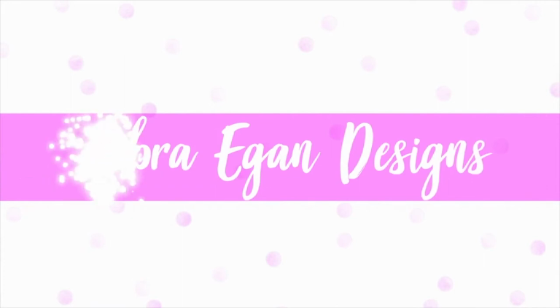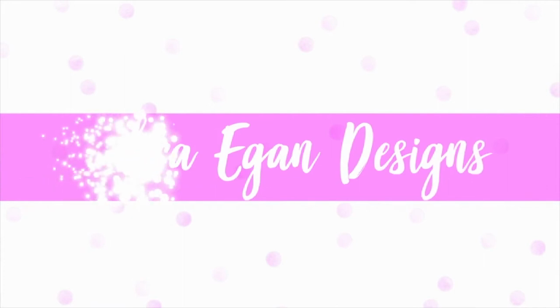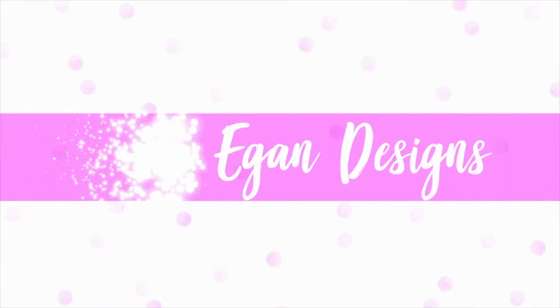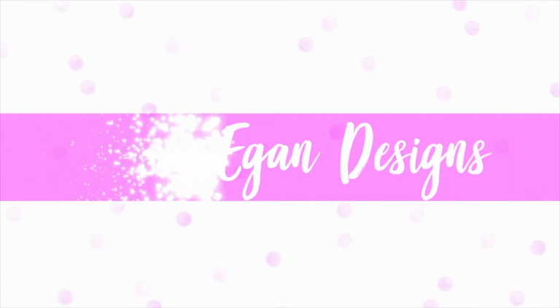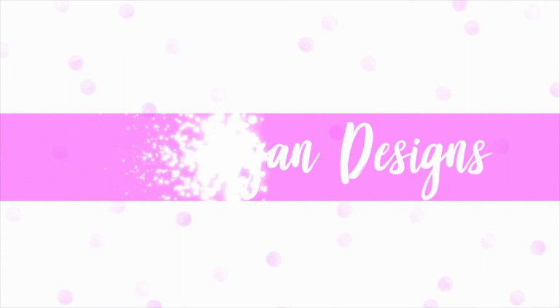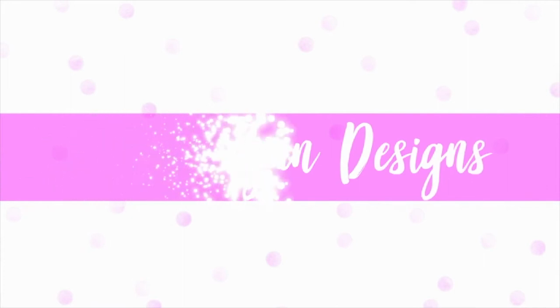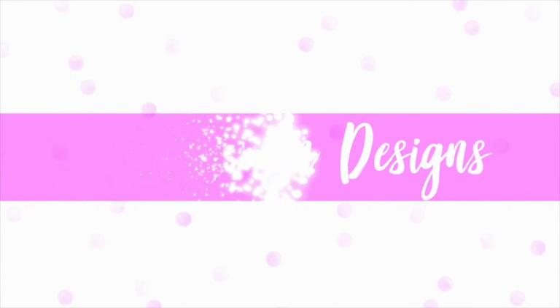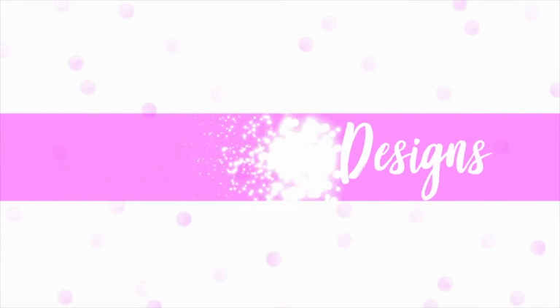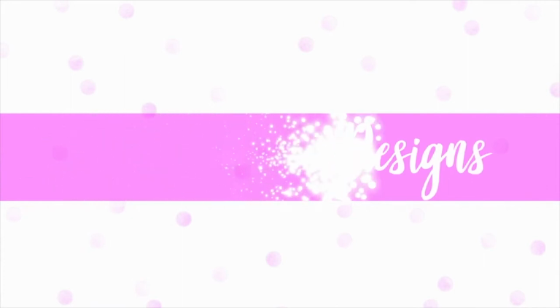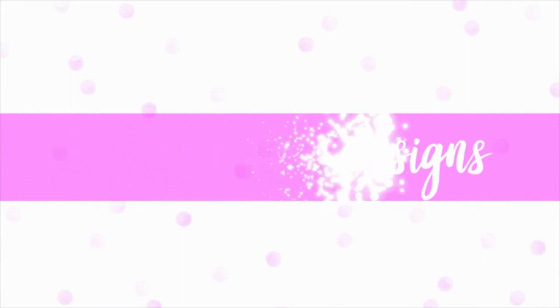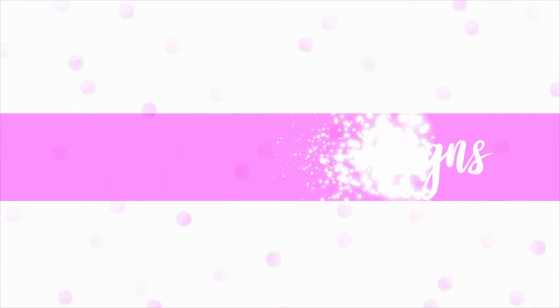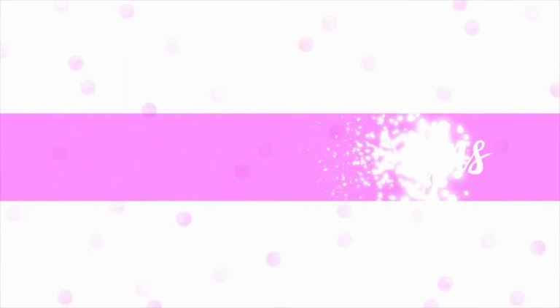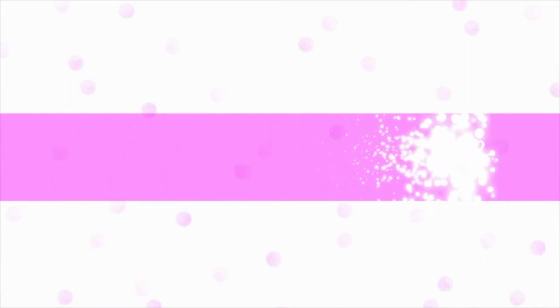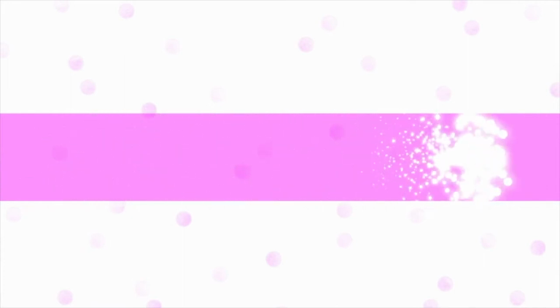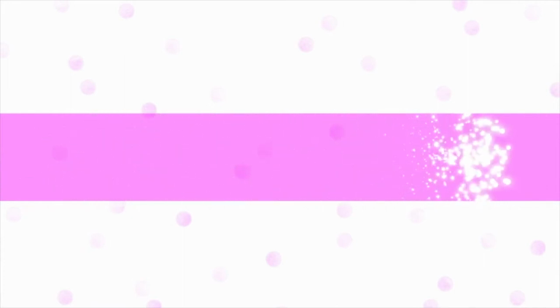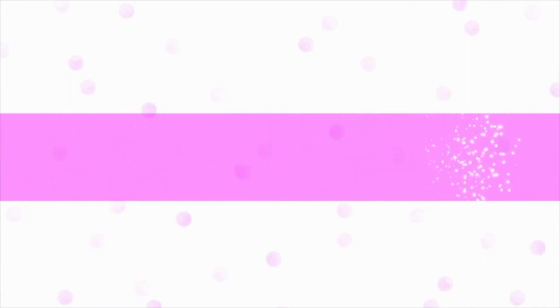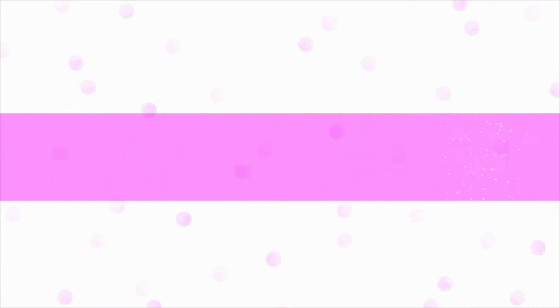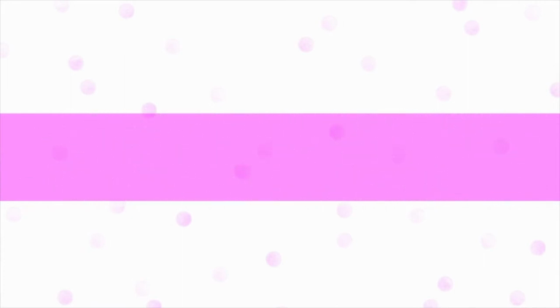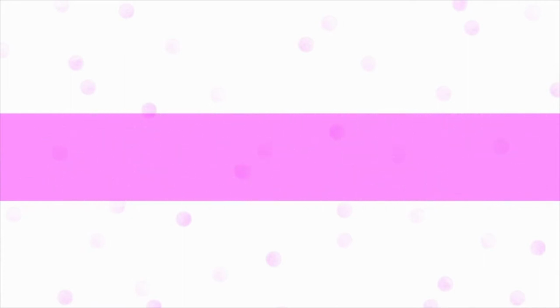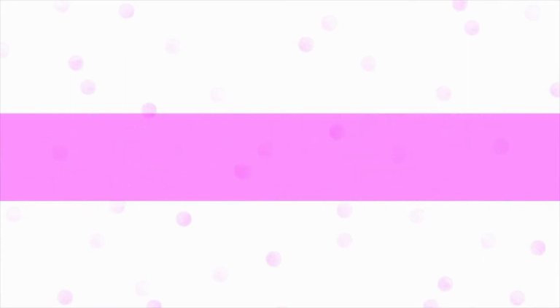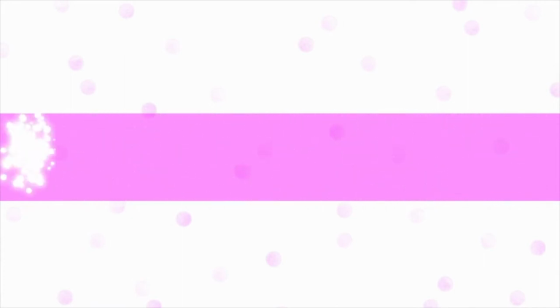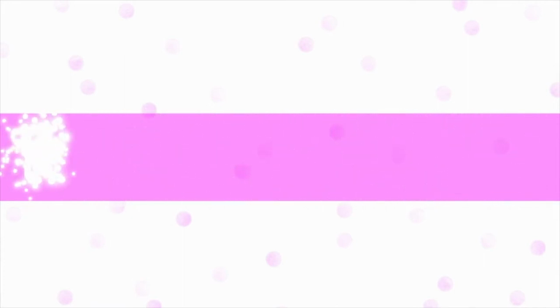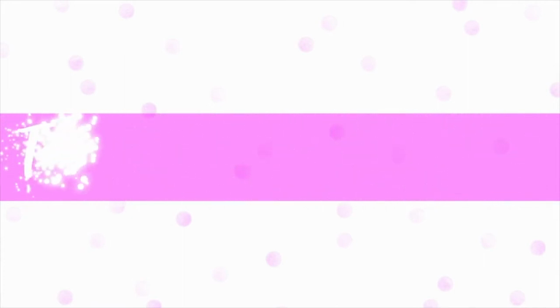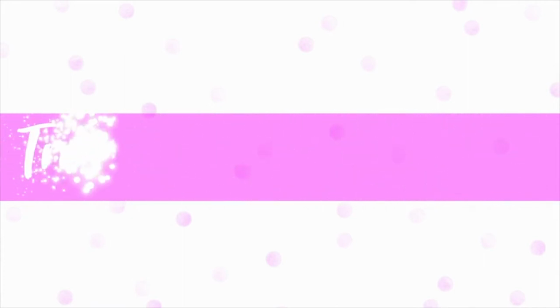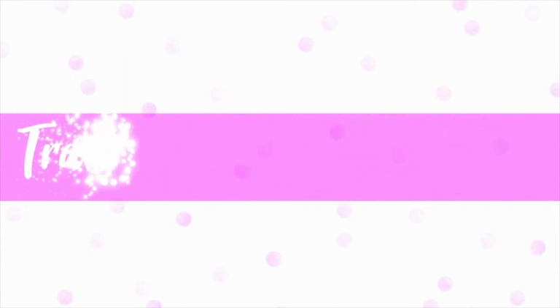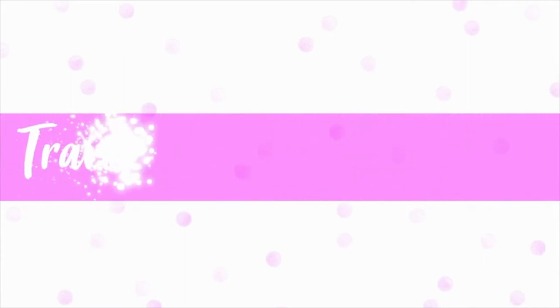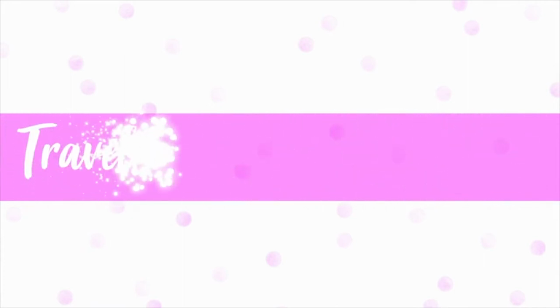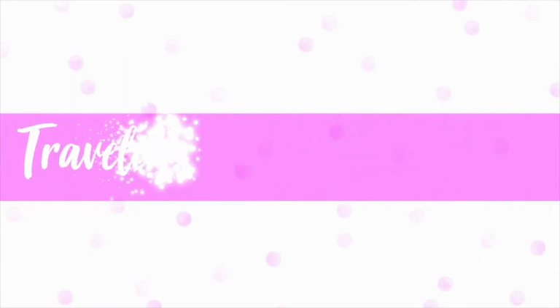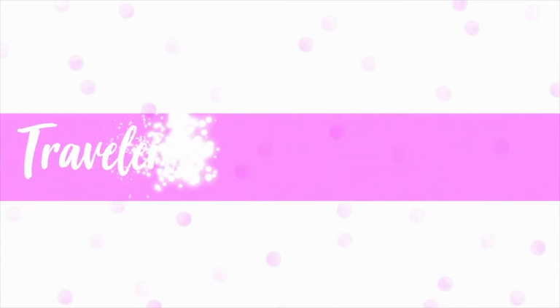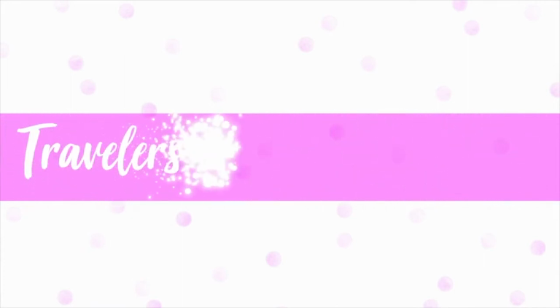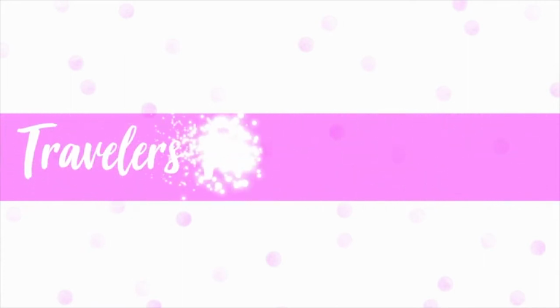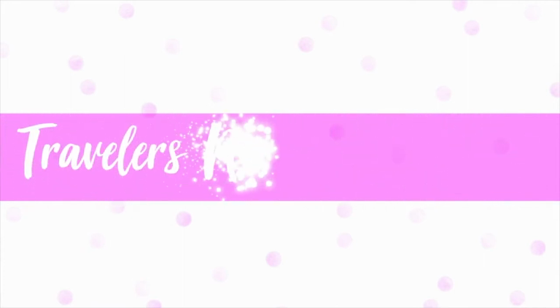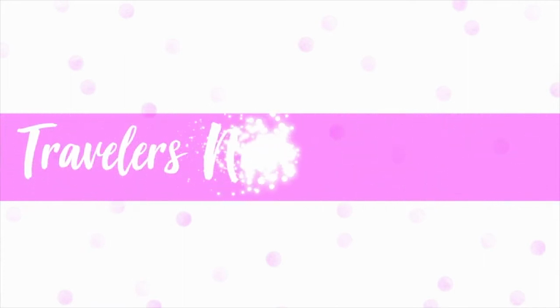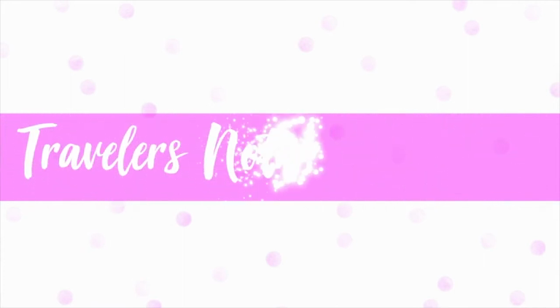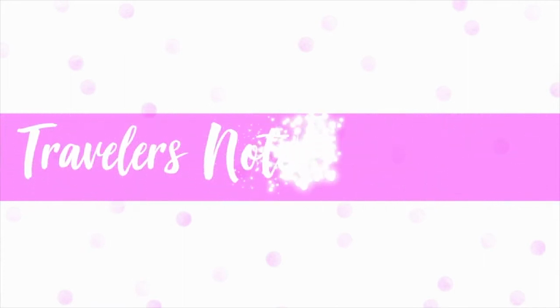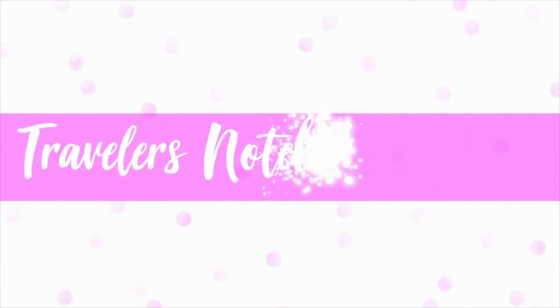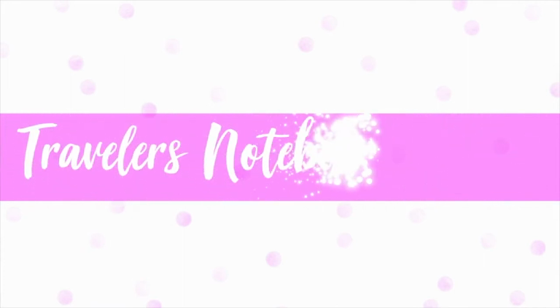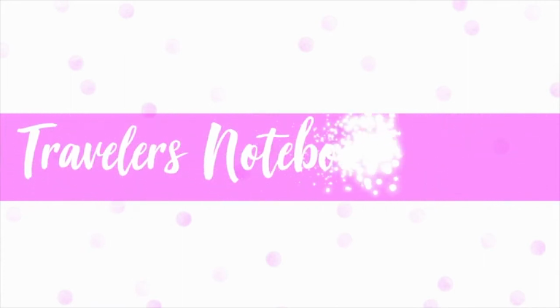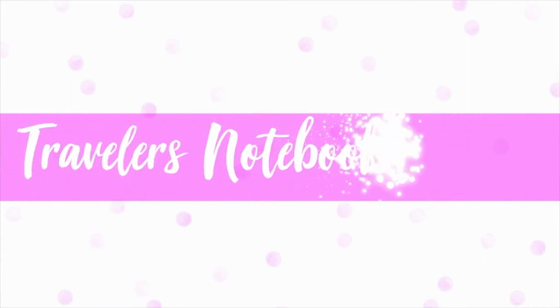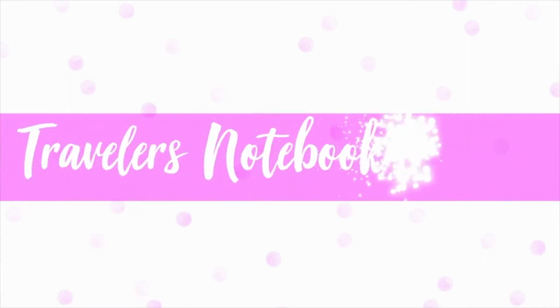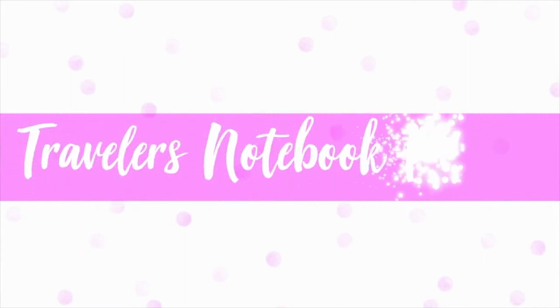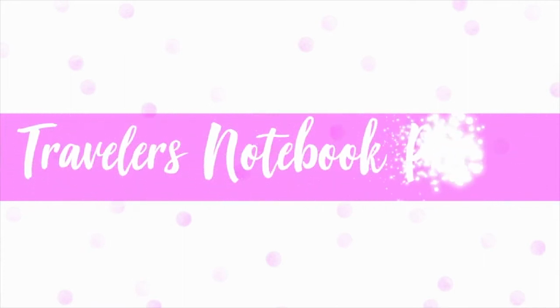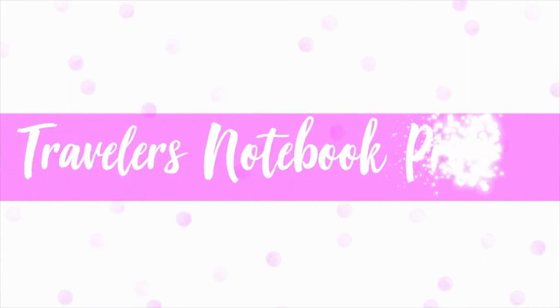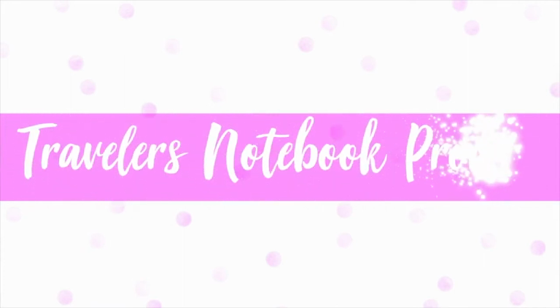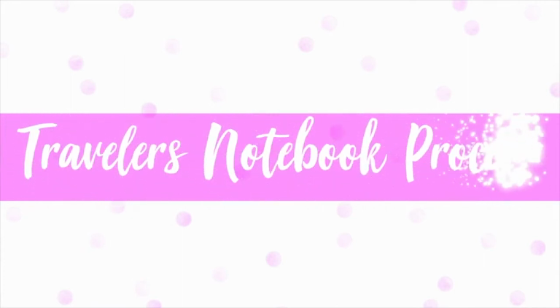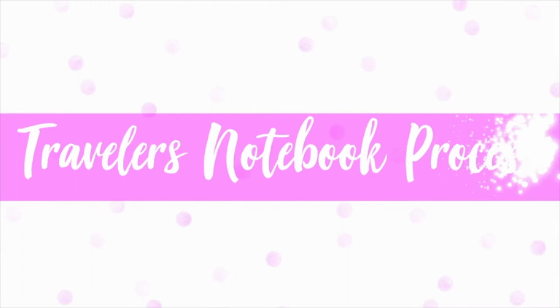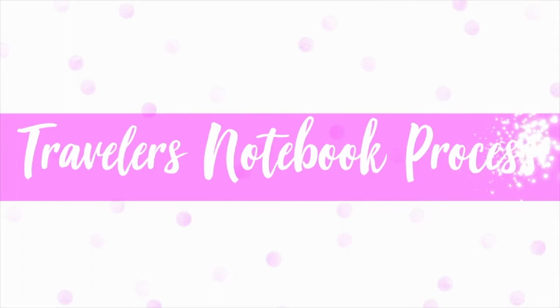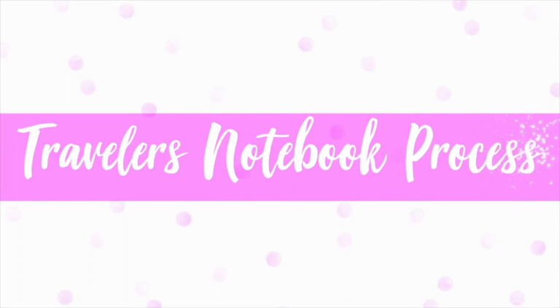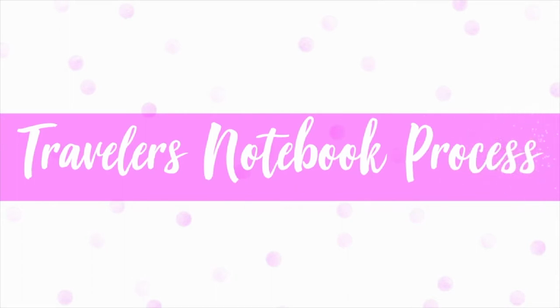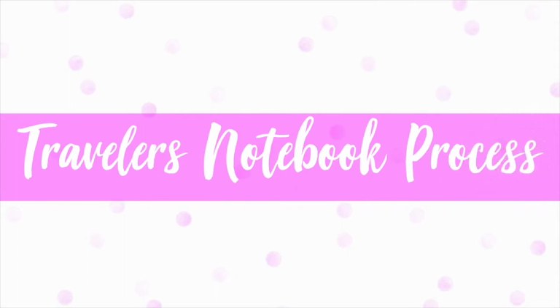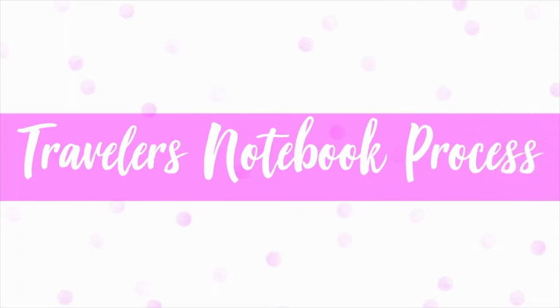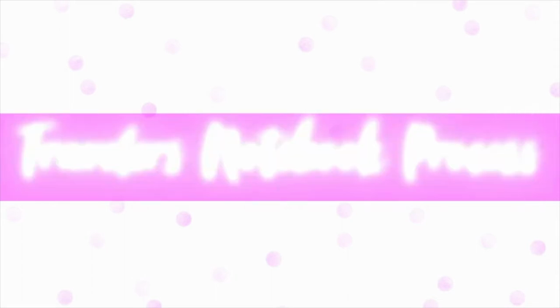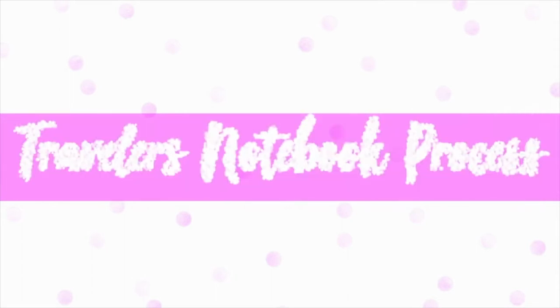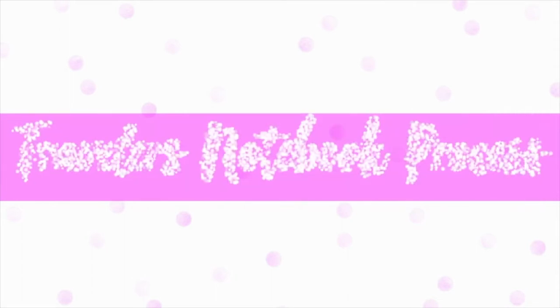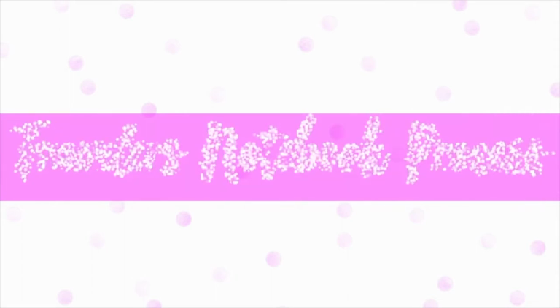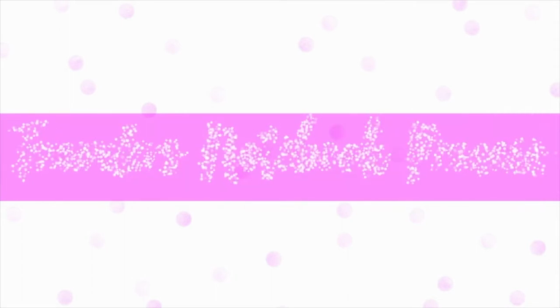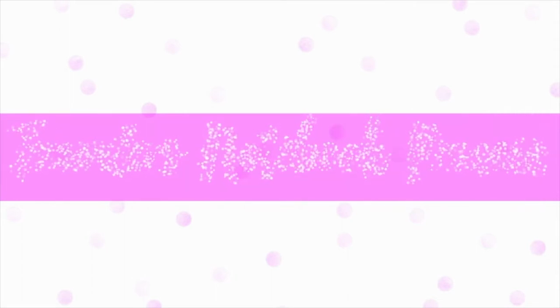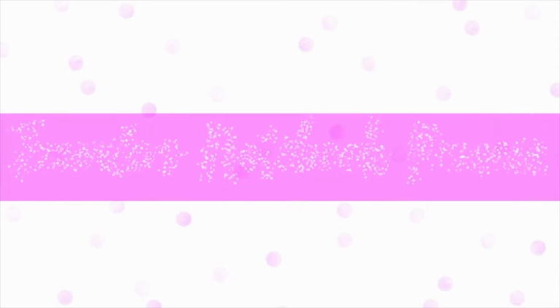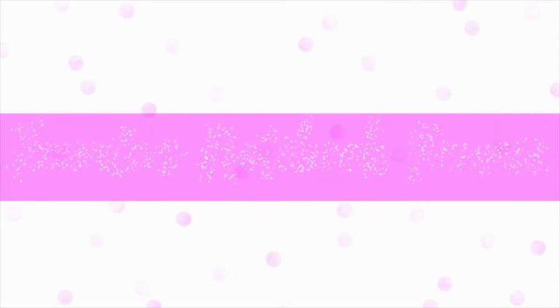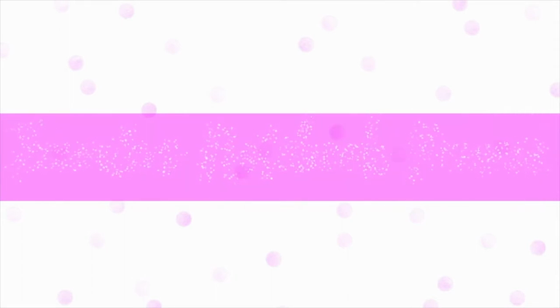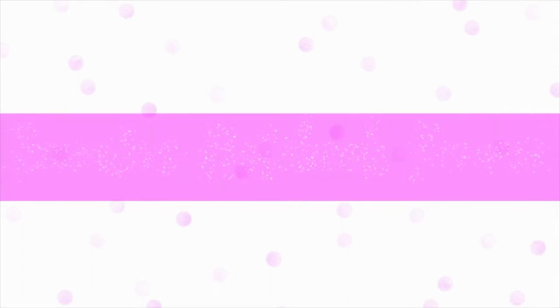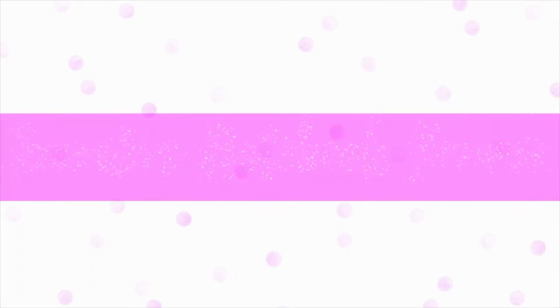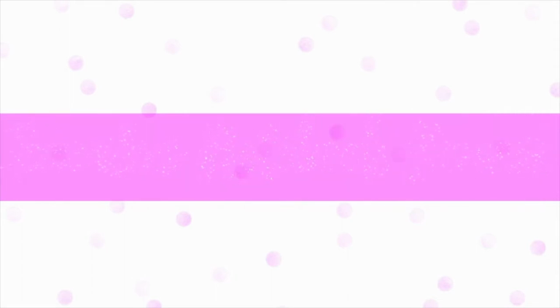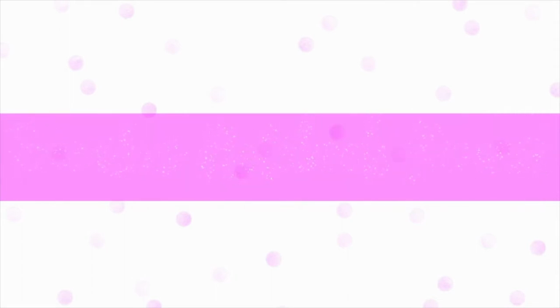Hello everyone, Deb here, welcome back to my channel. I have got a traveler's notebook process for you.